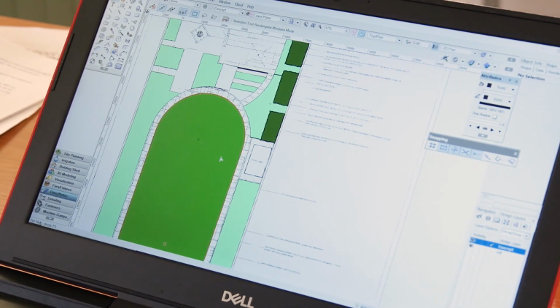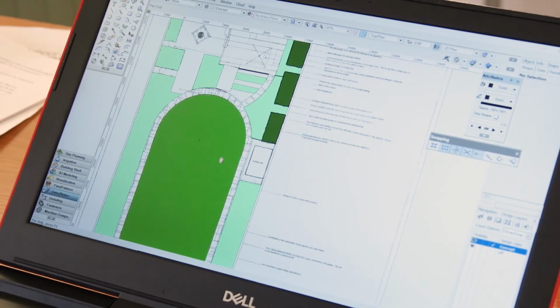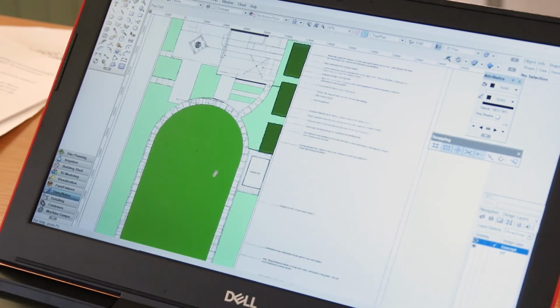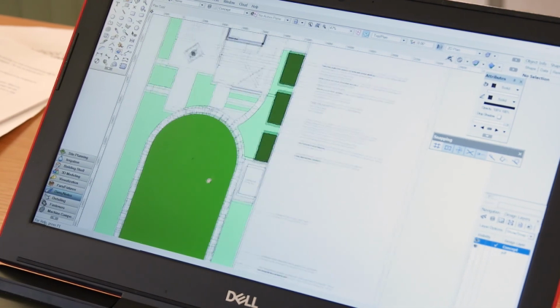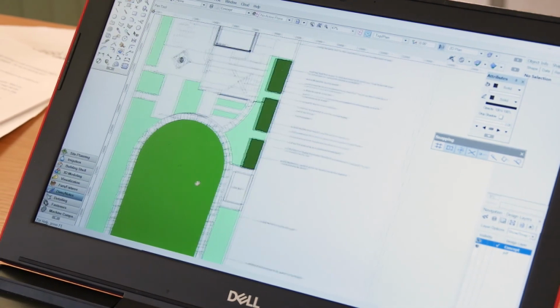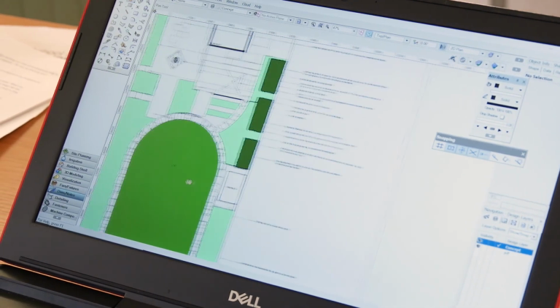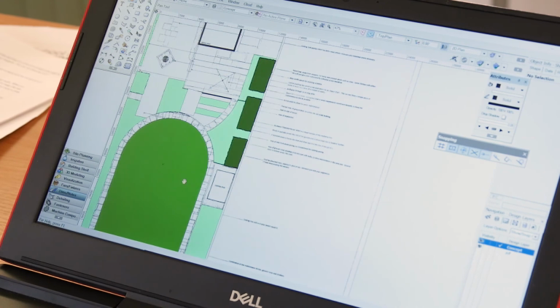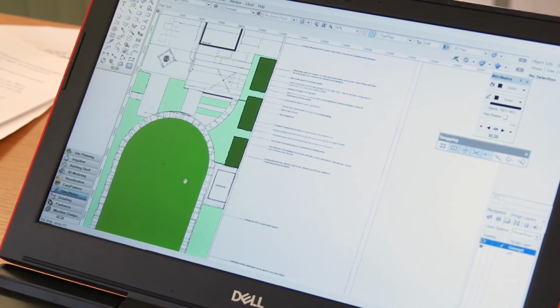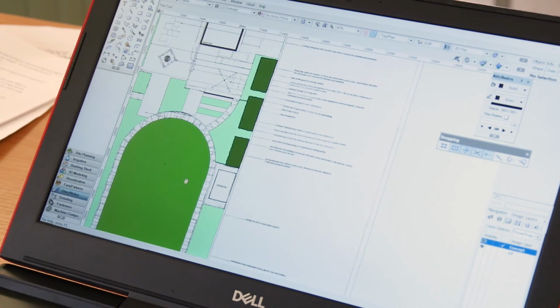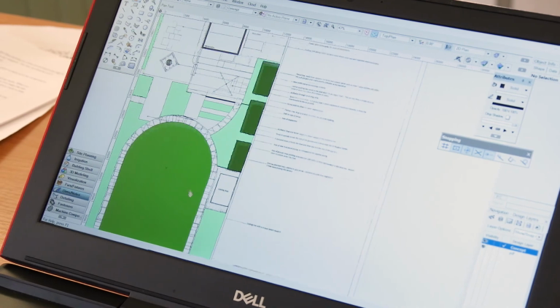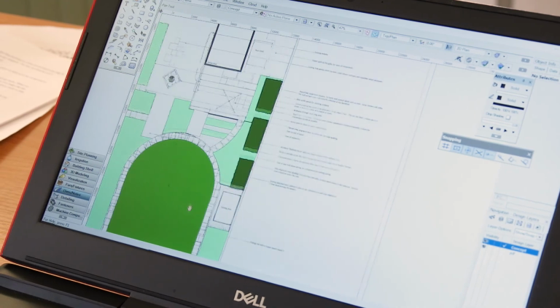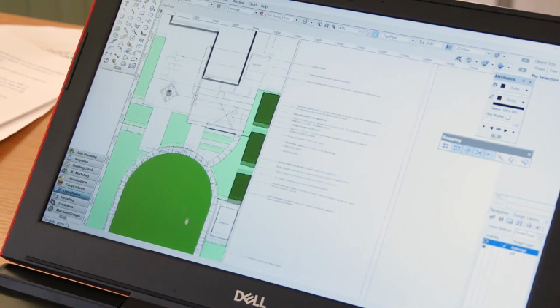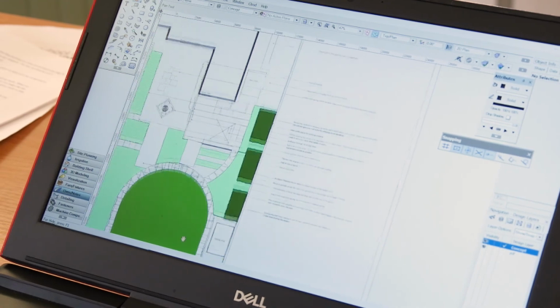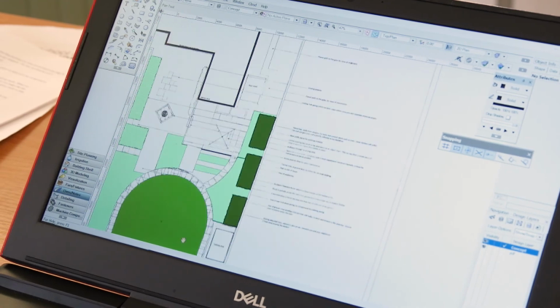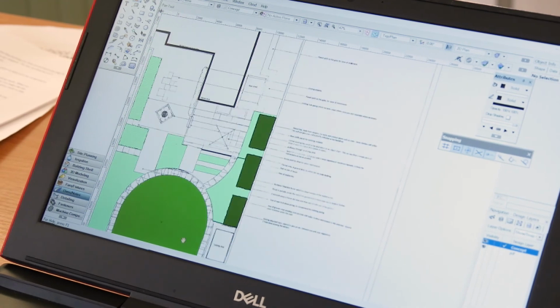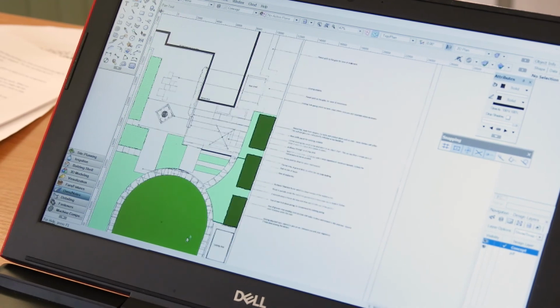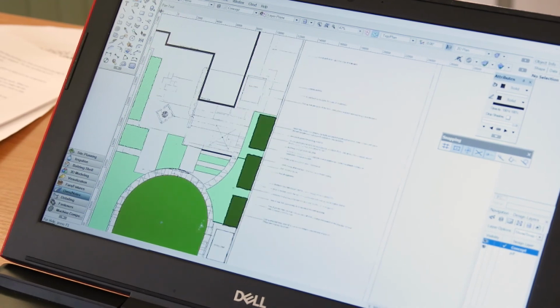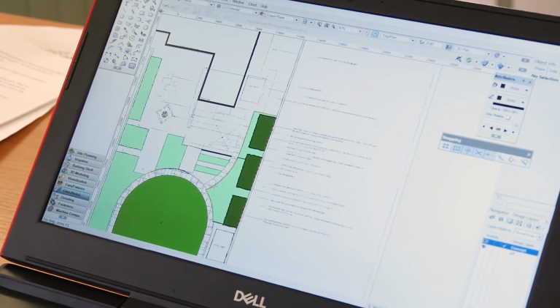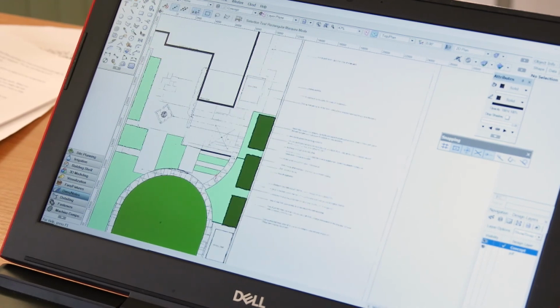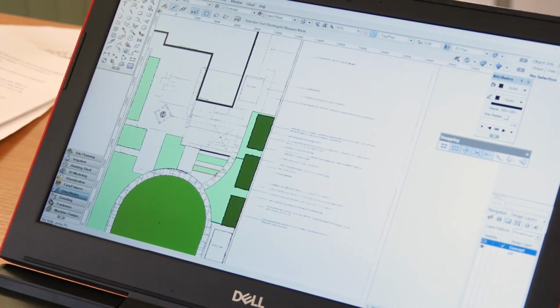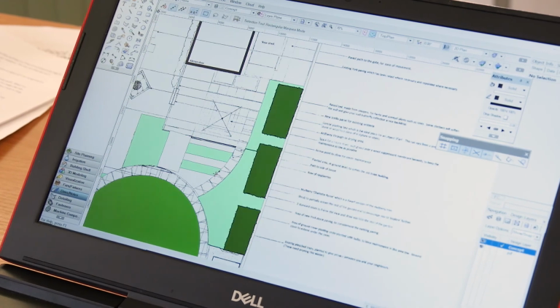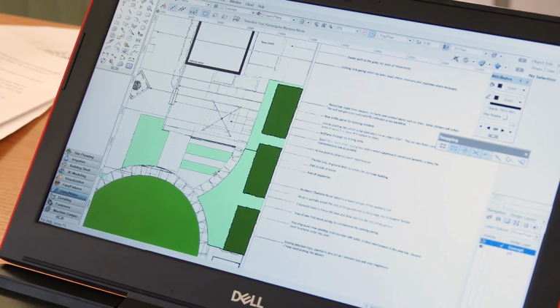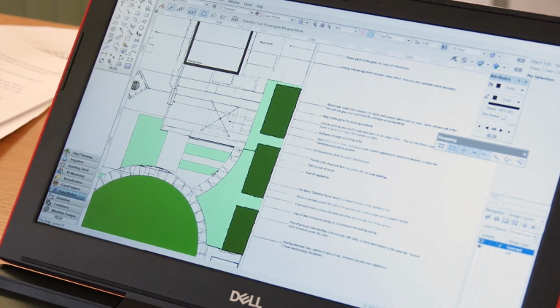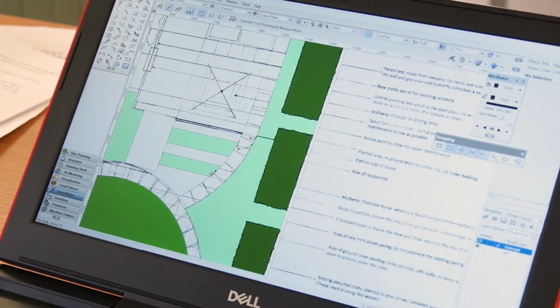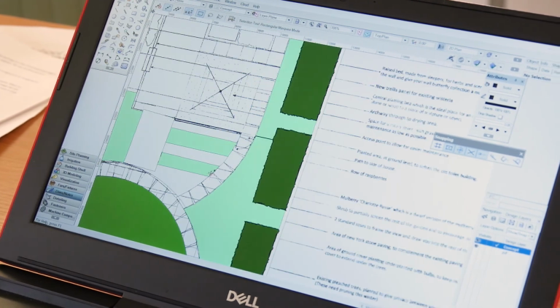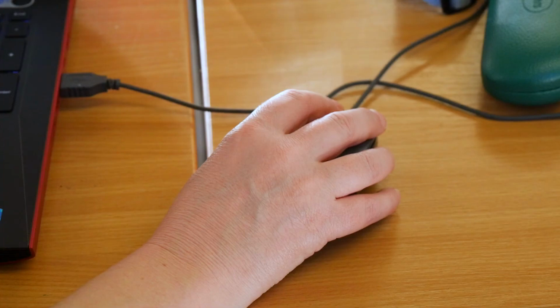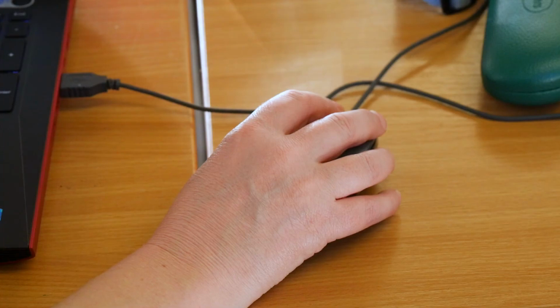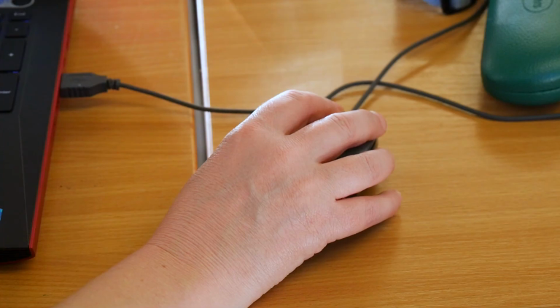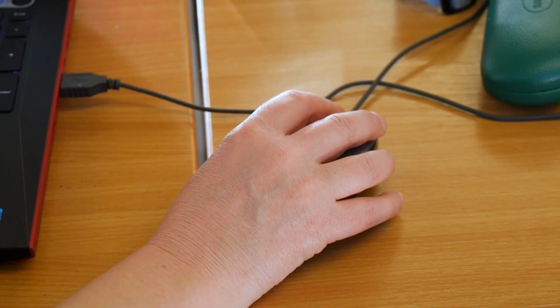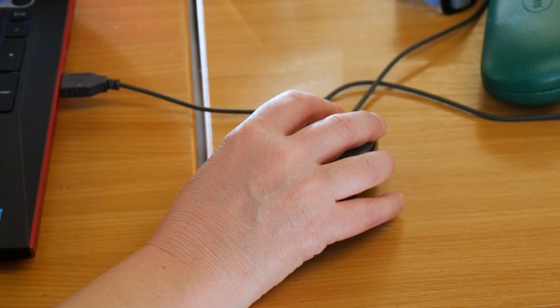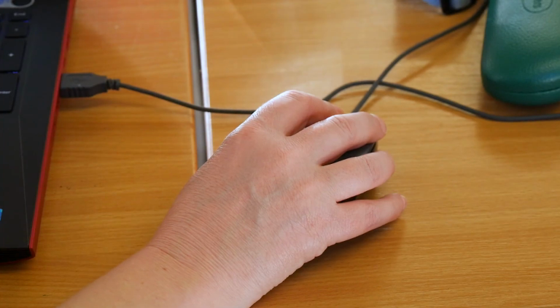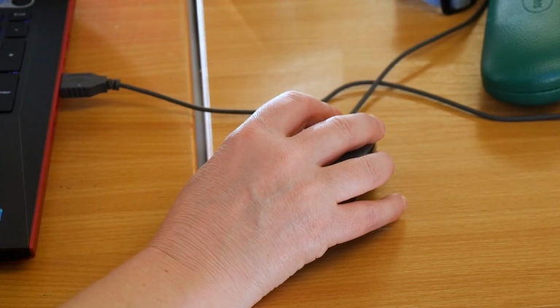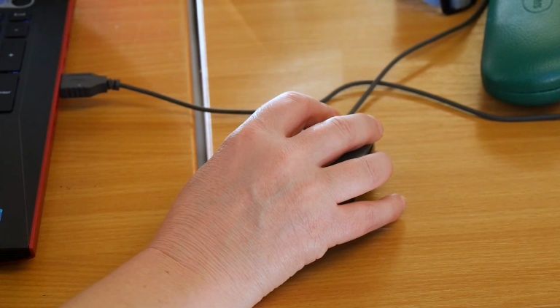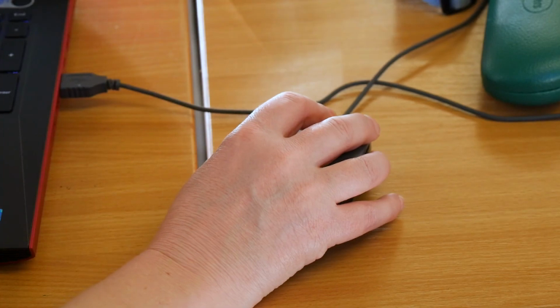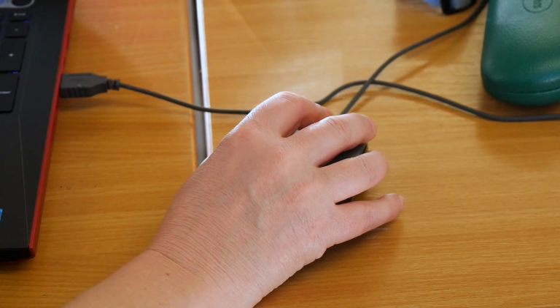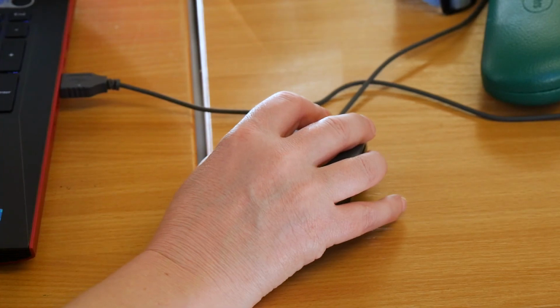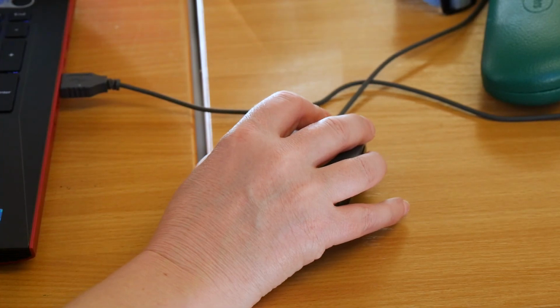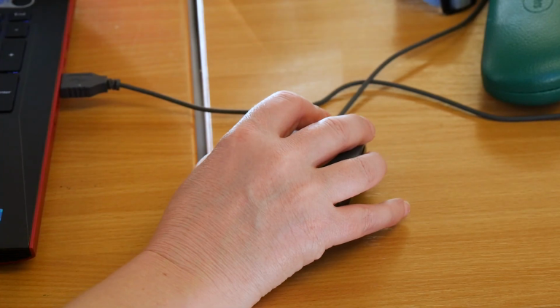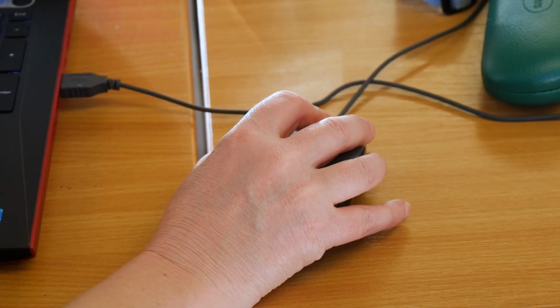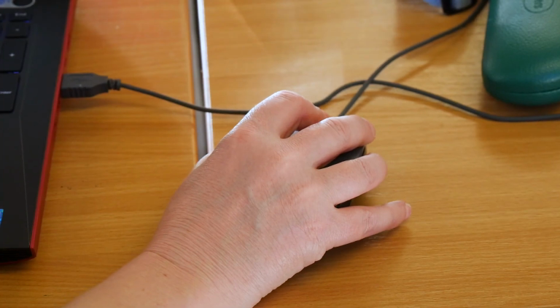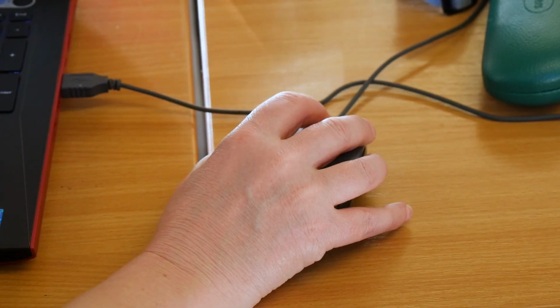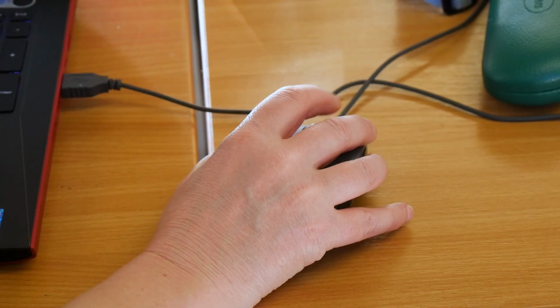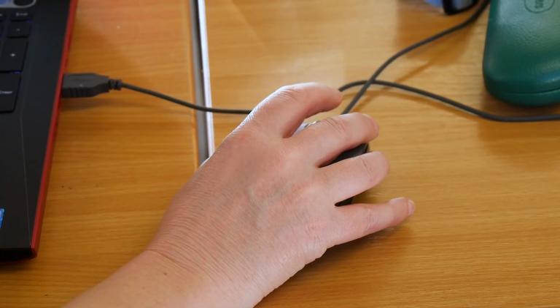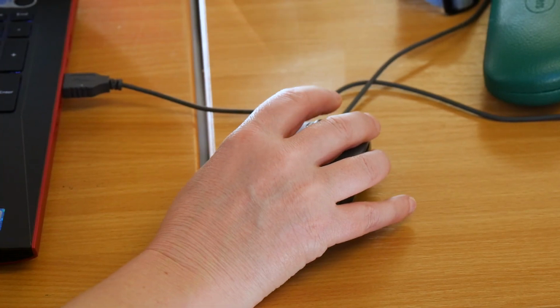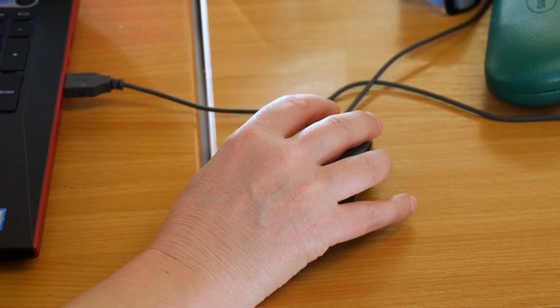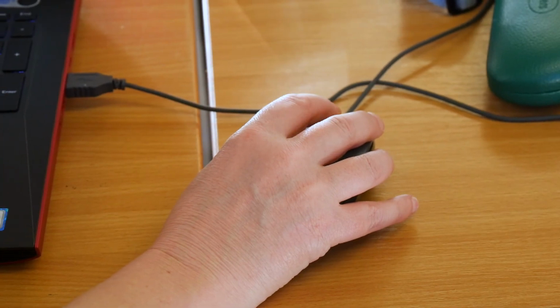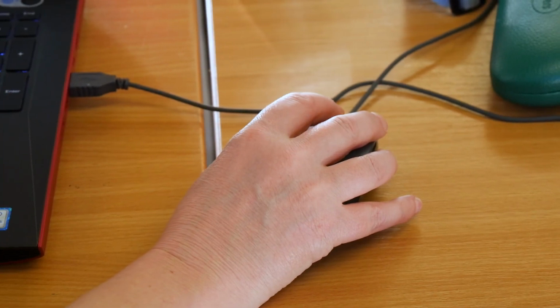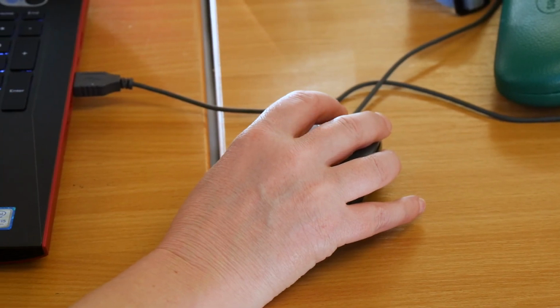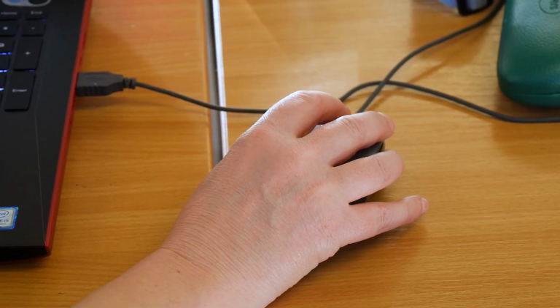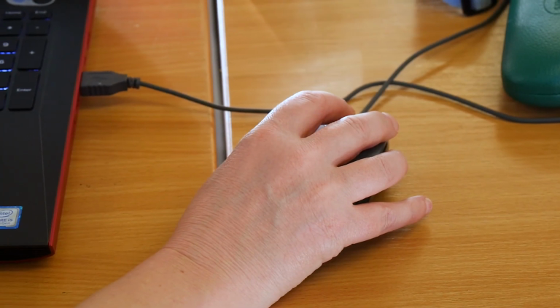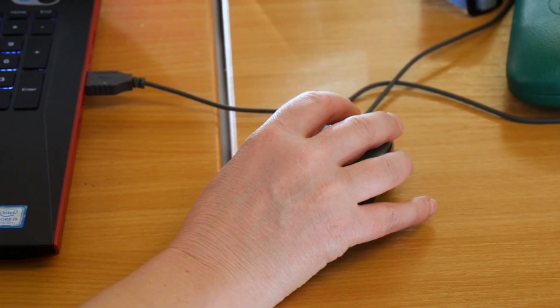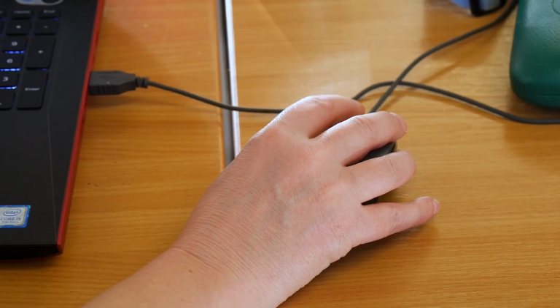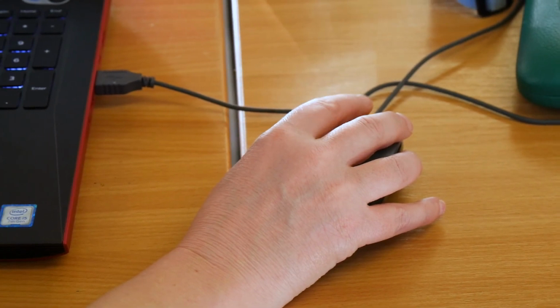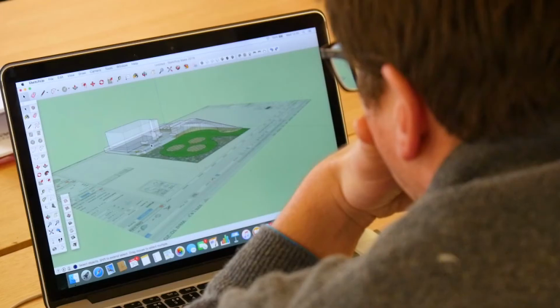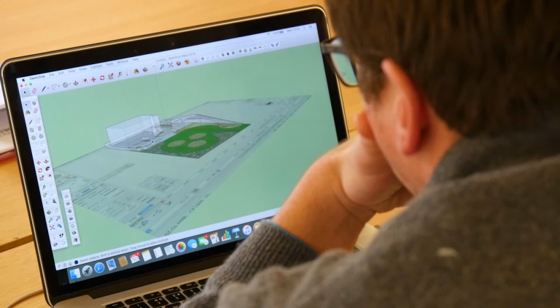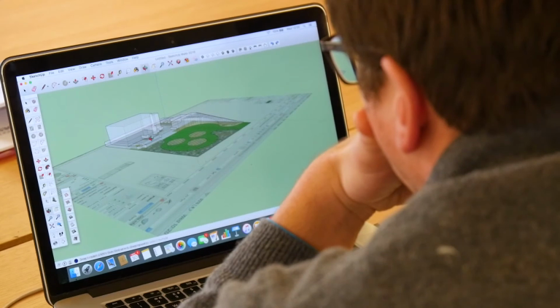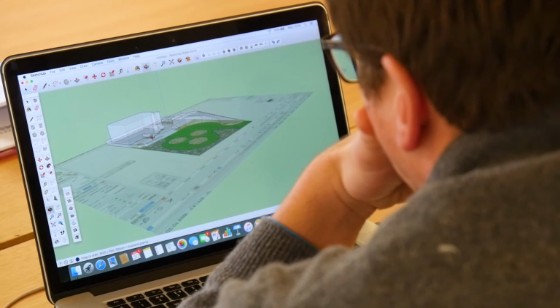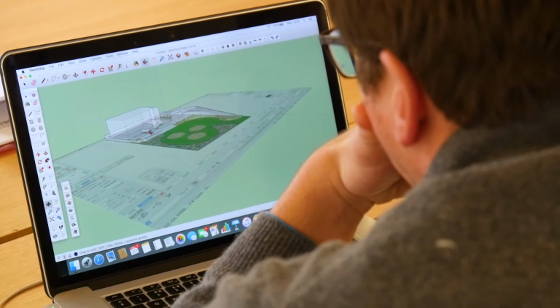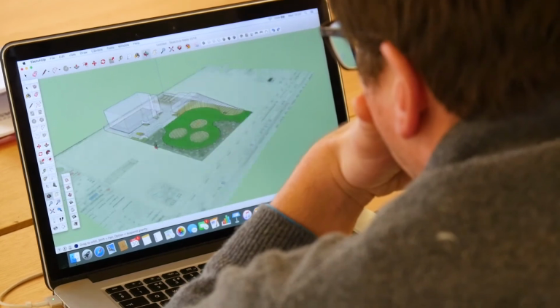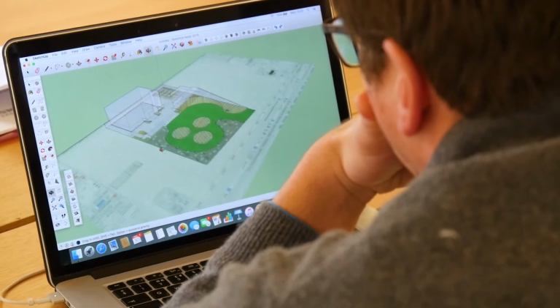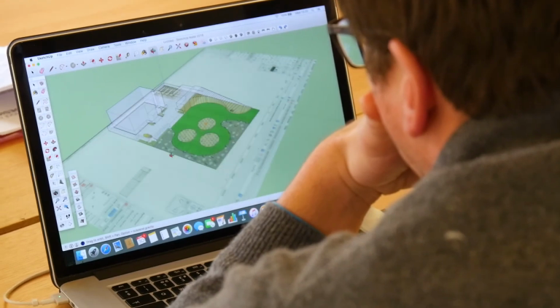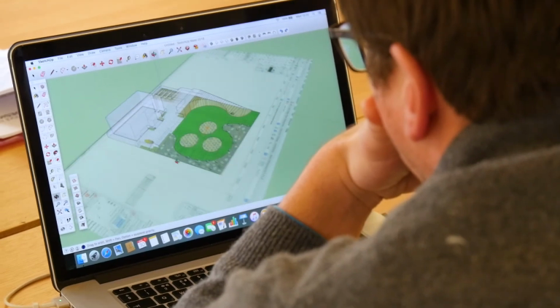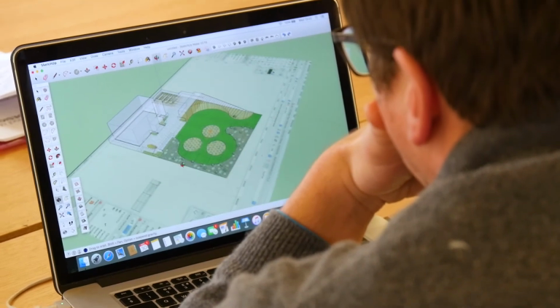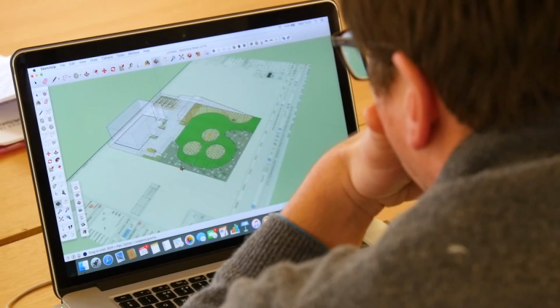This project has been about moving into CAD — modelling that in 3D and 2D.